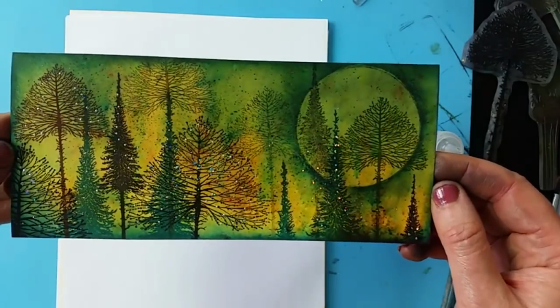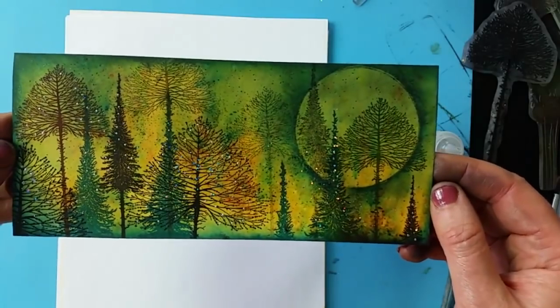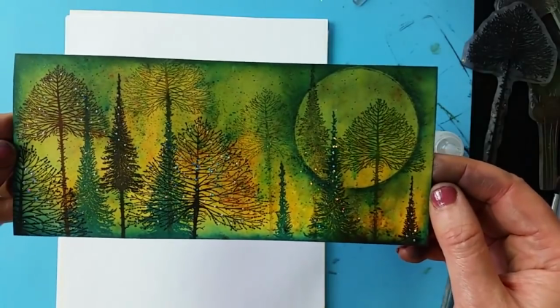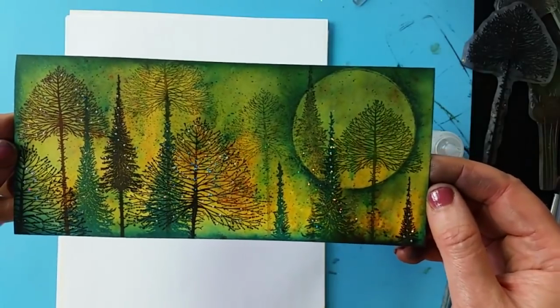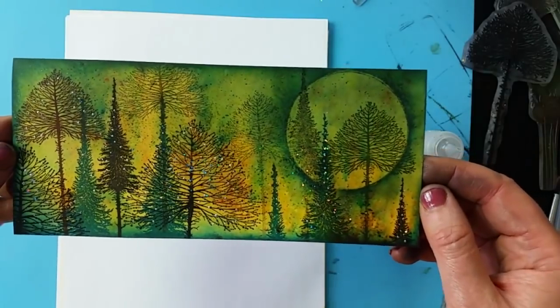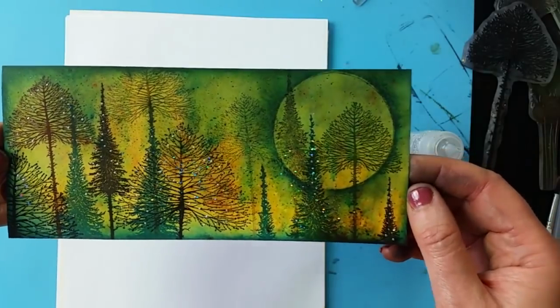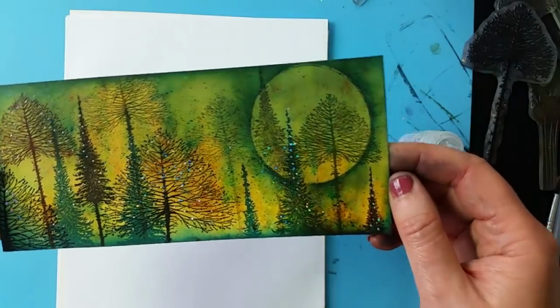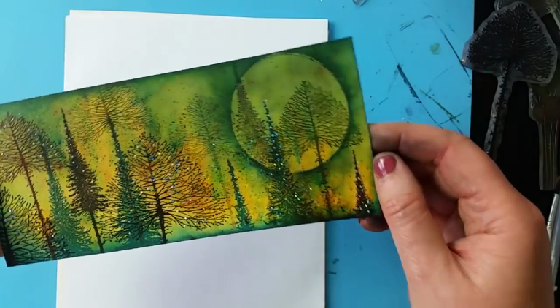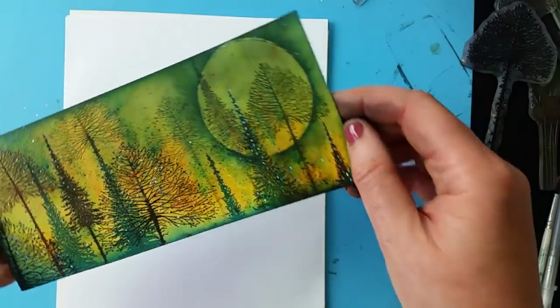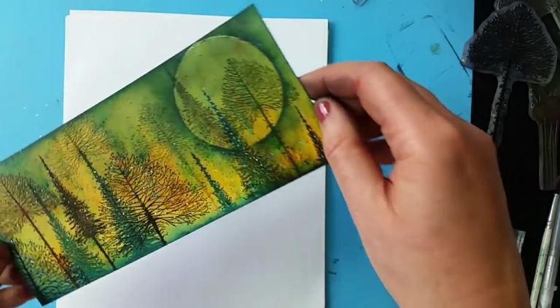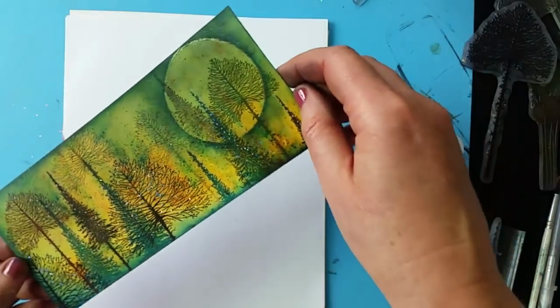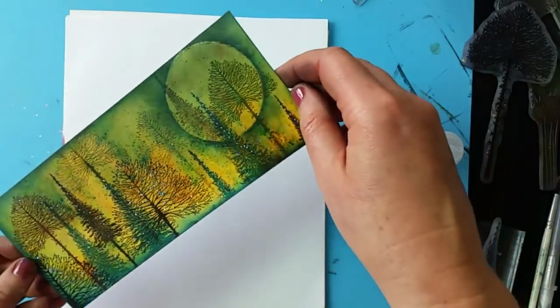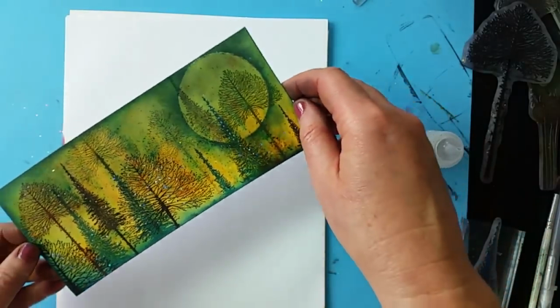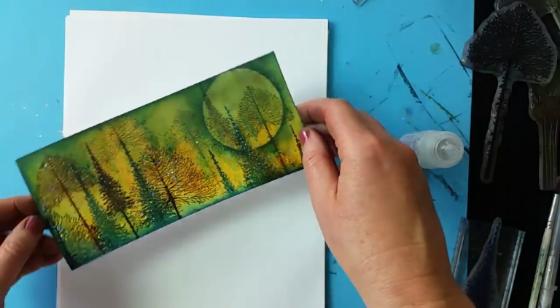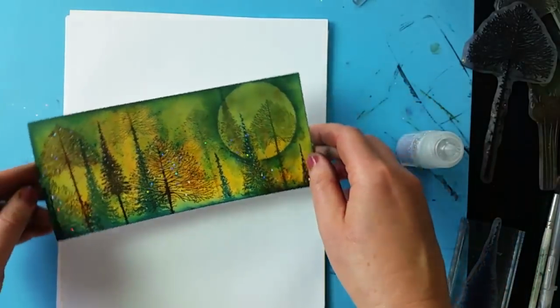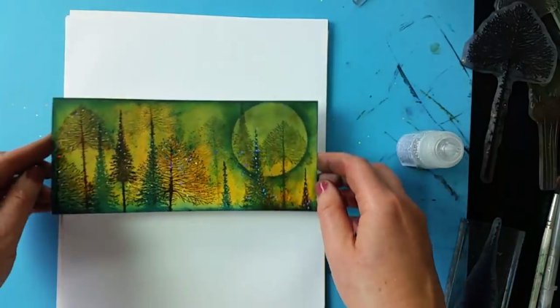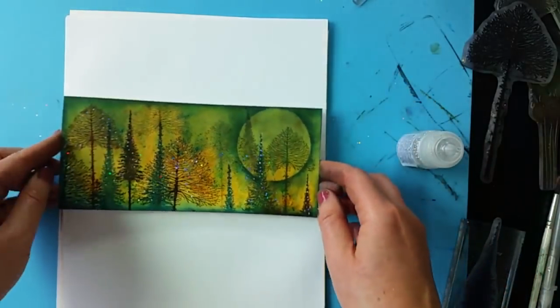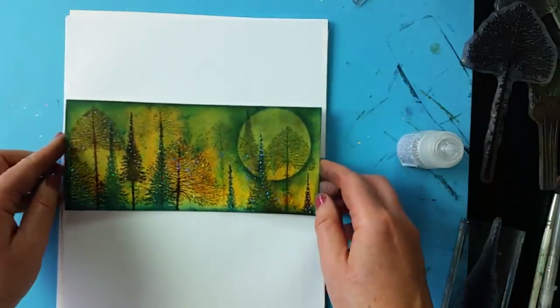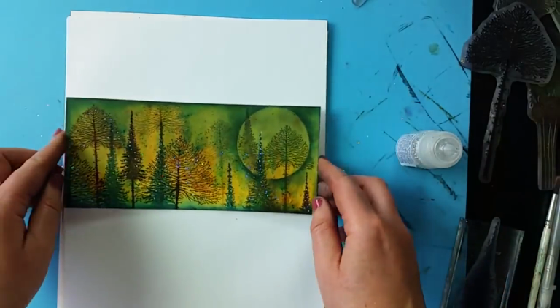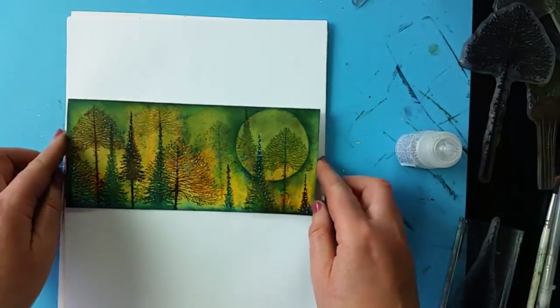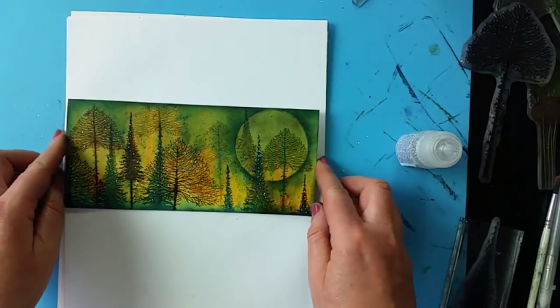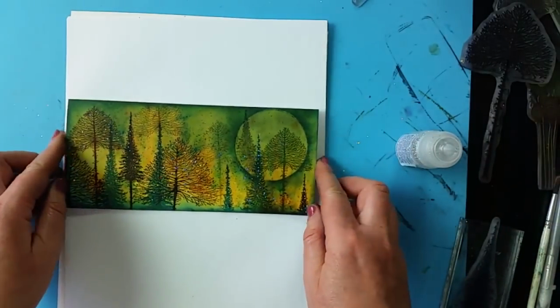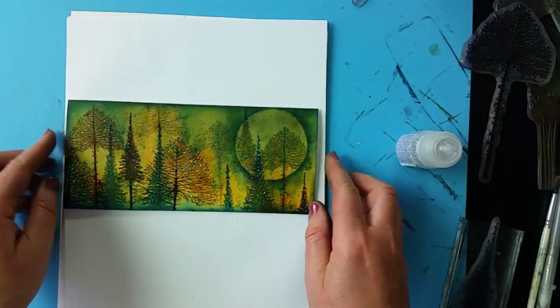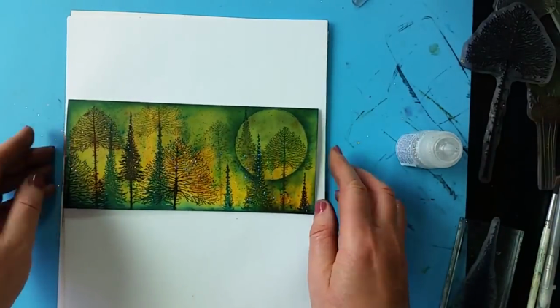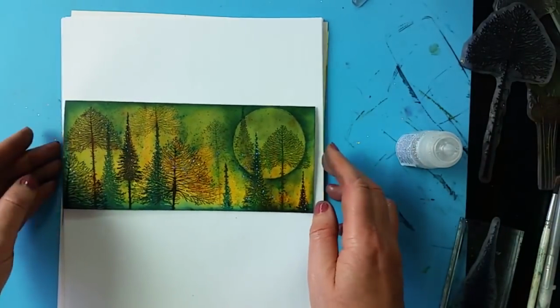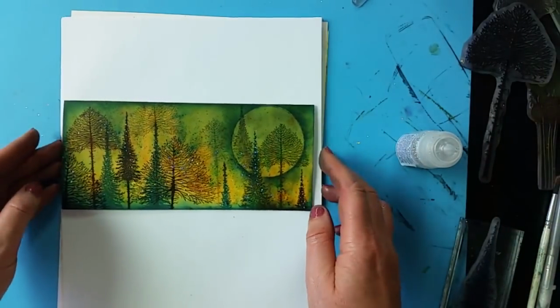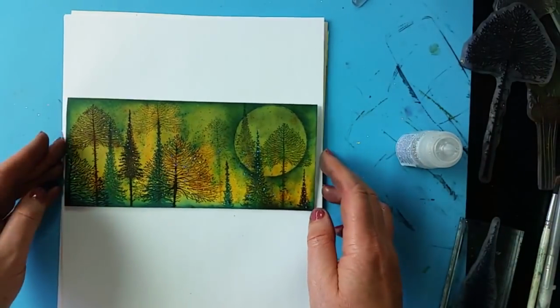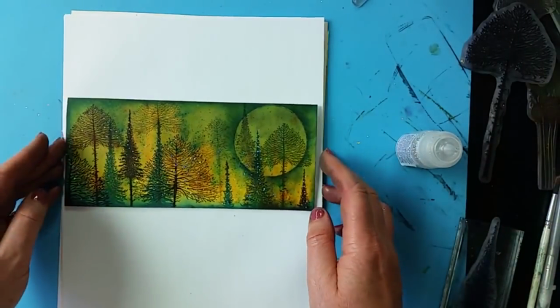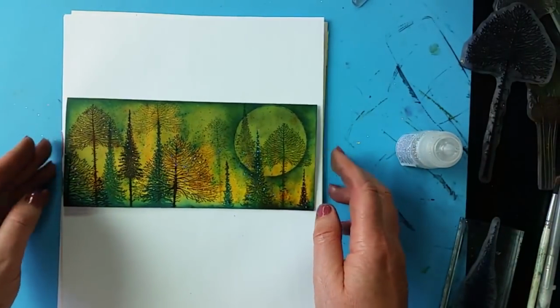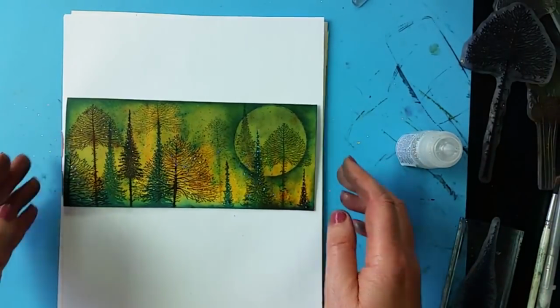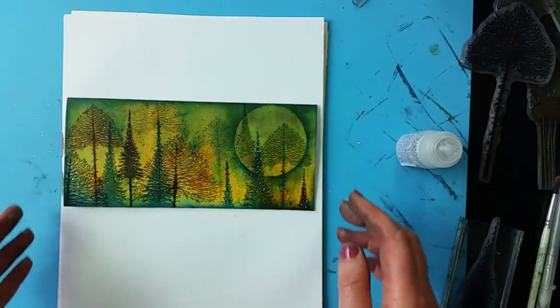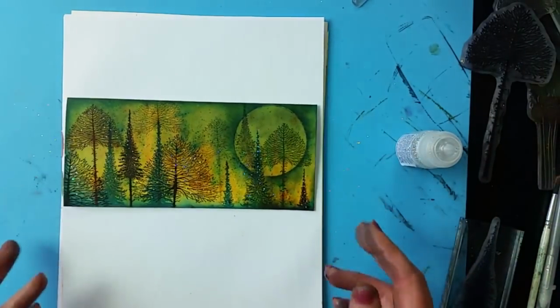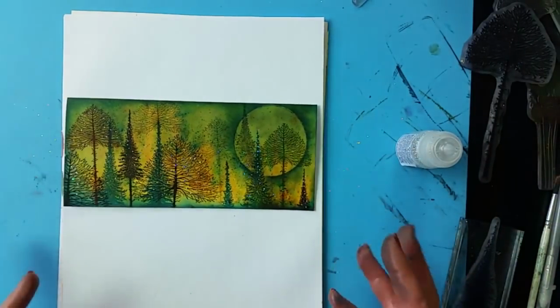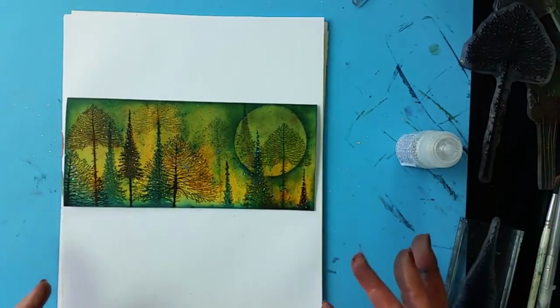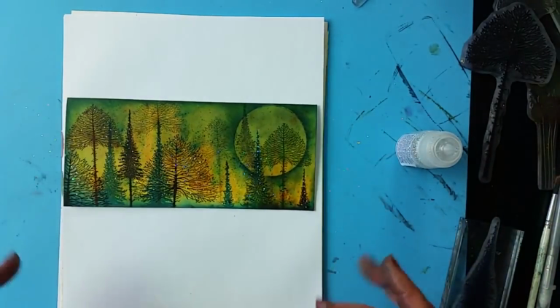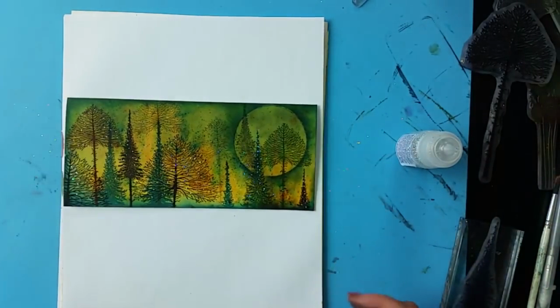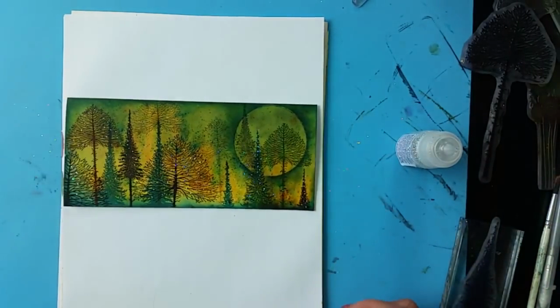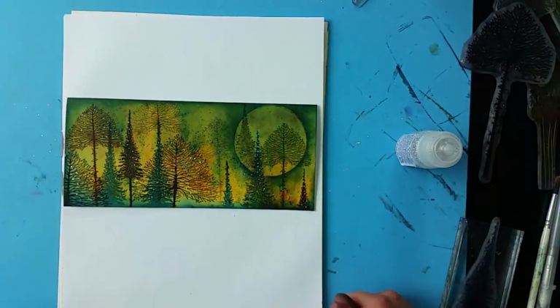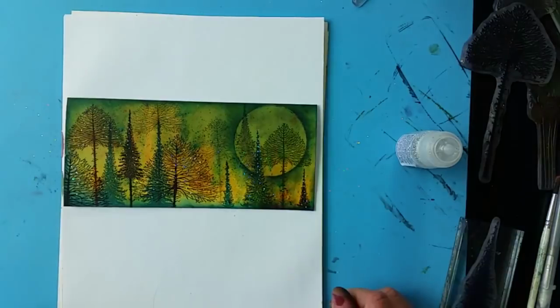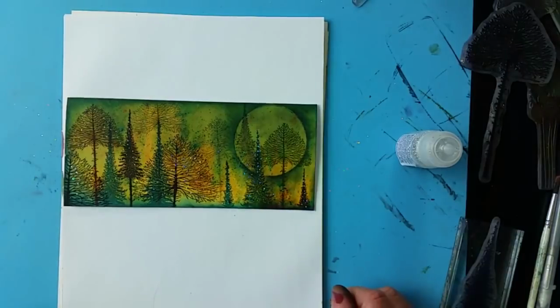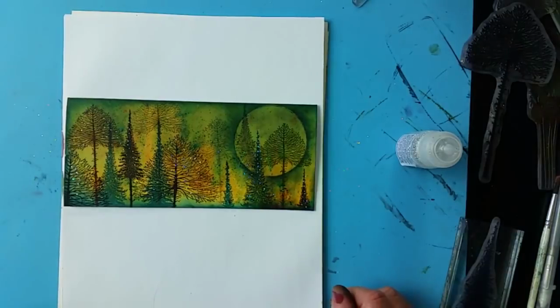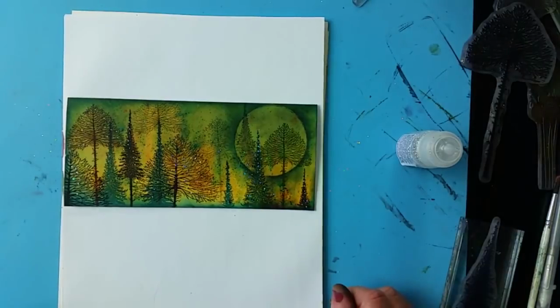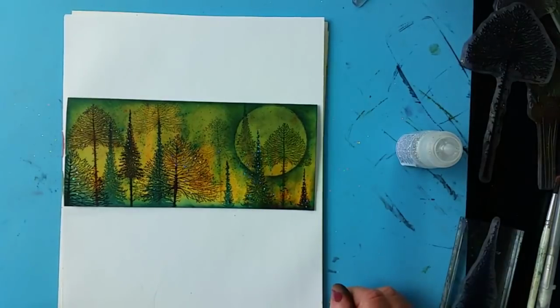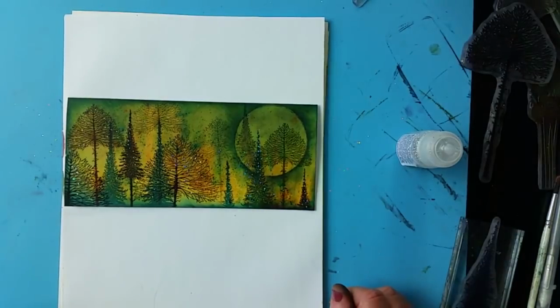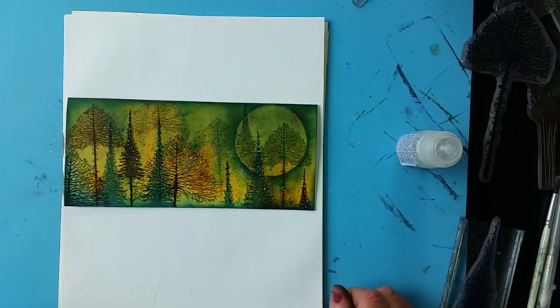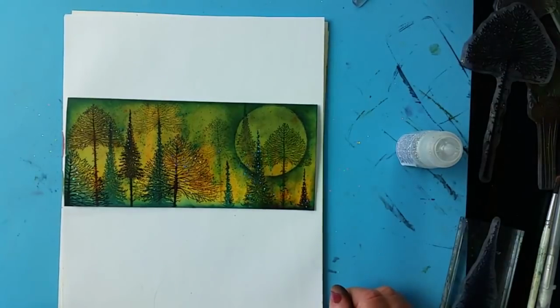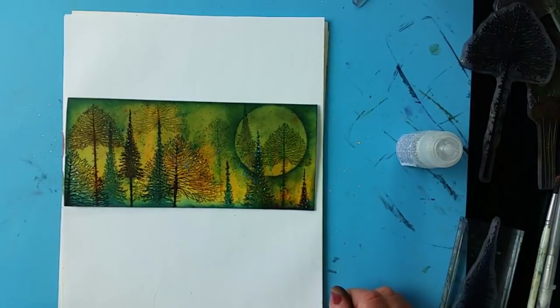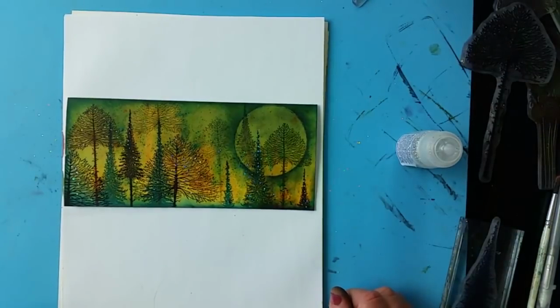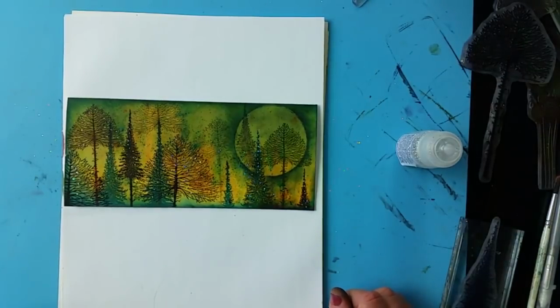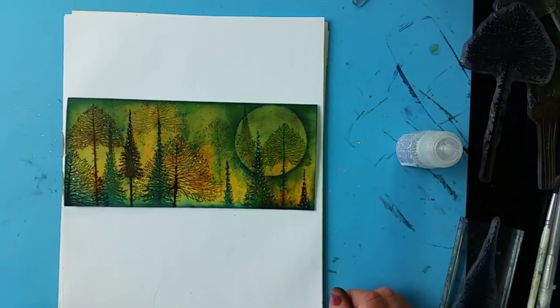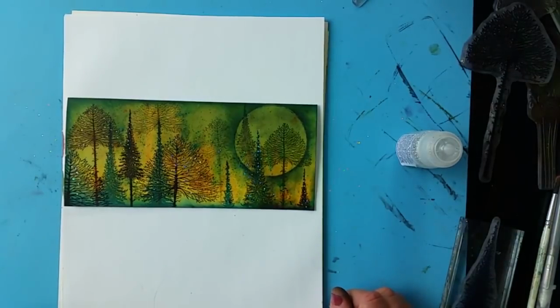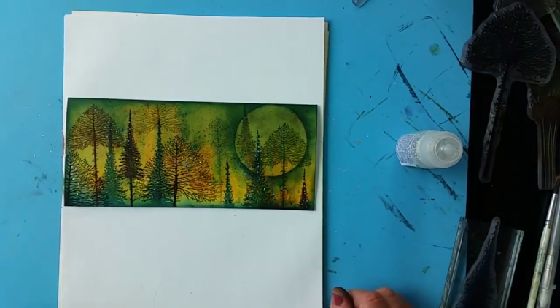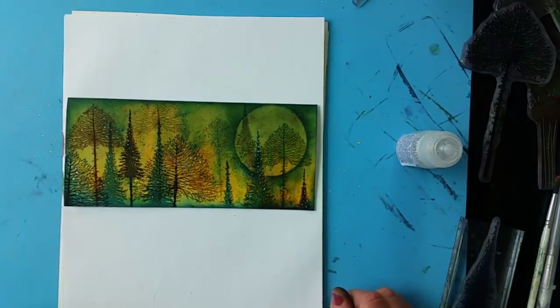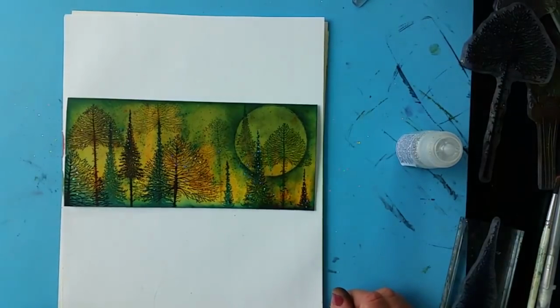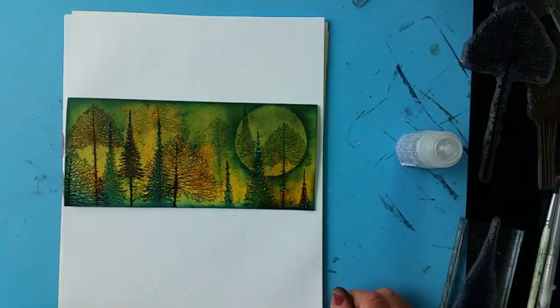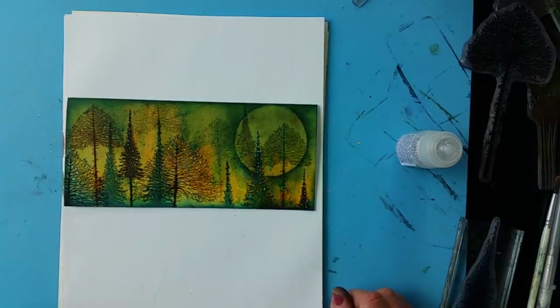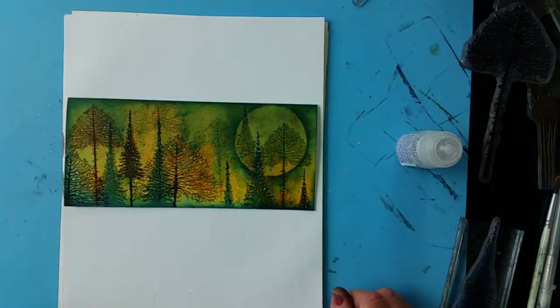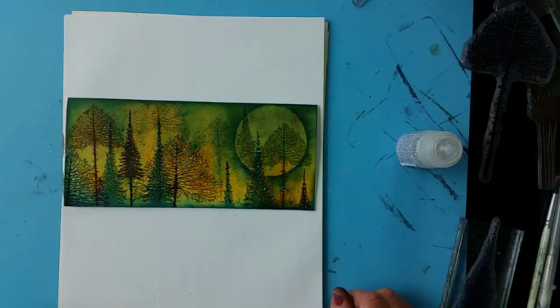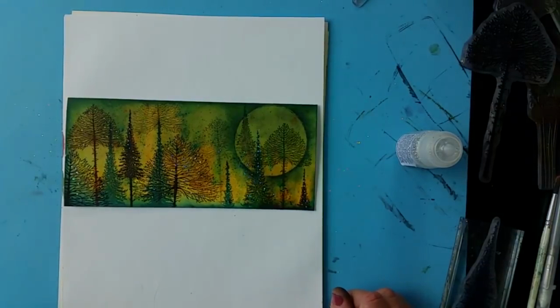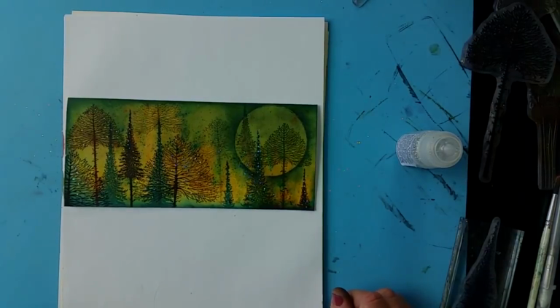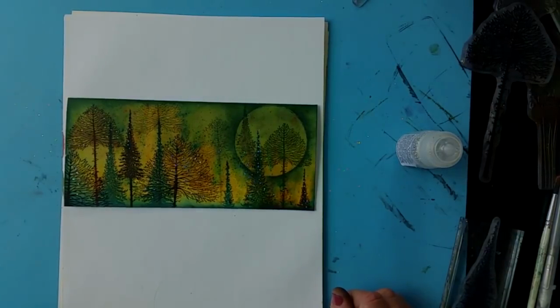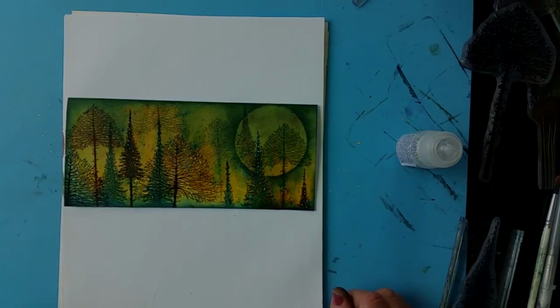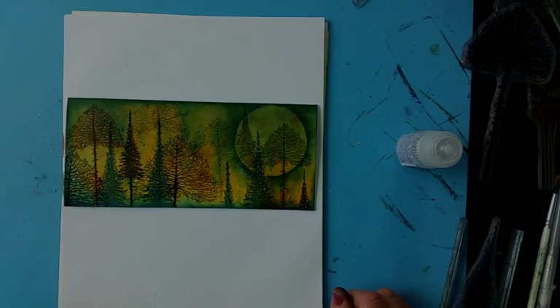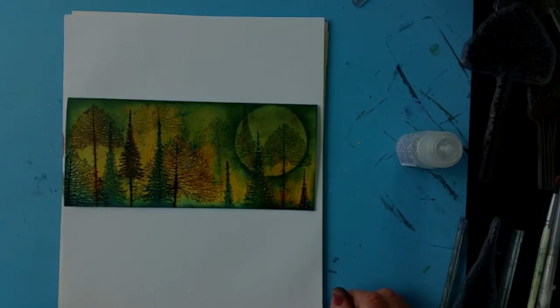Put that against your white background and you can see how that stands out. Another fabulous card that's just so quick and easy to make. Thanks for watching!